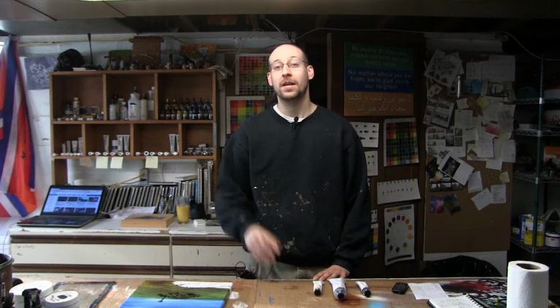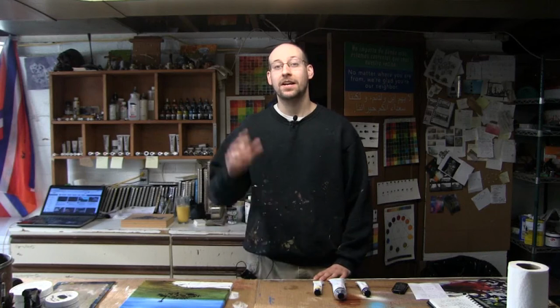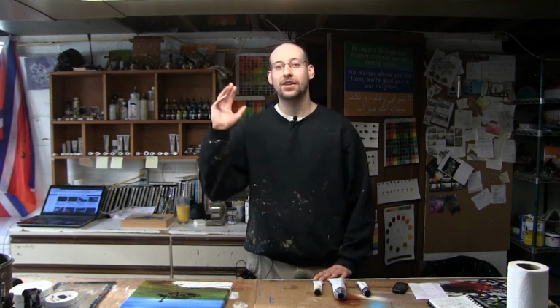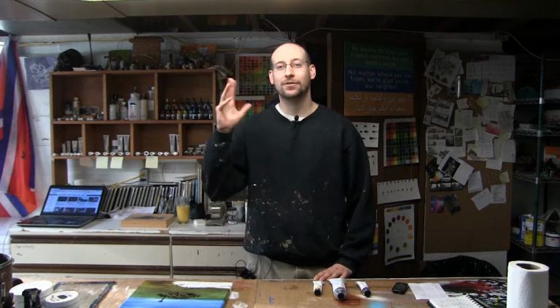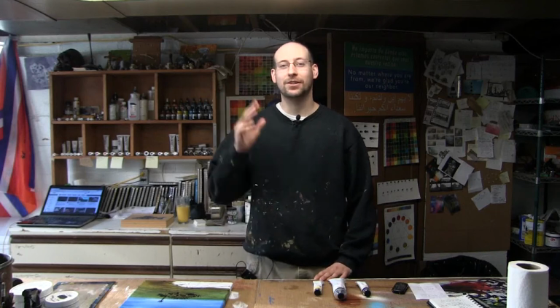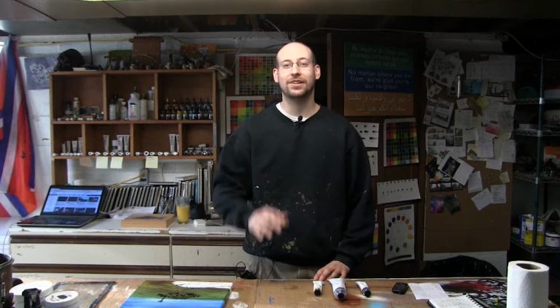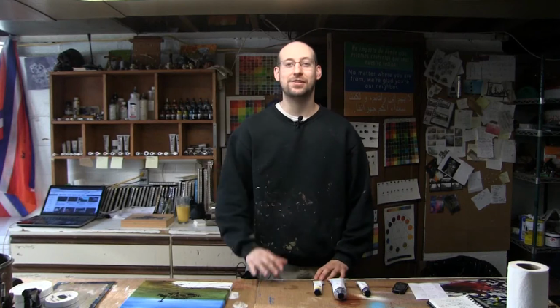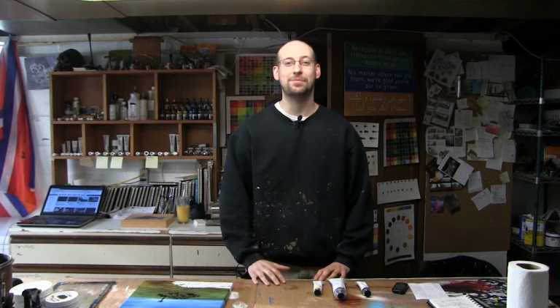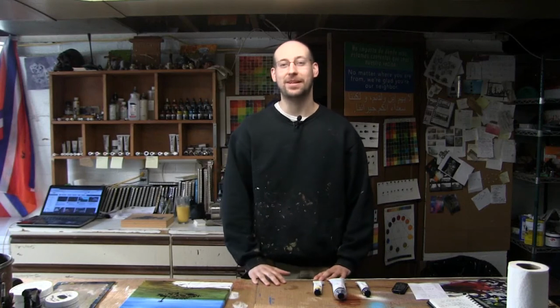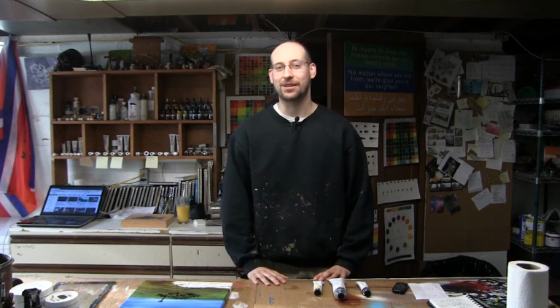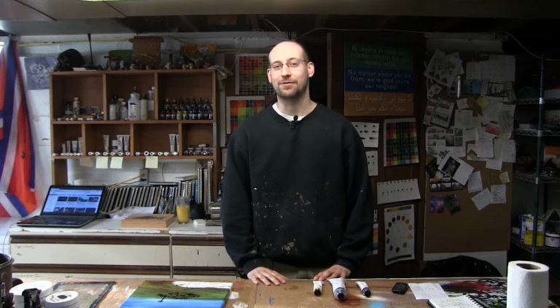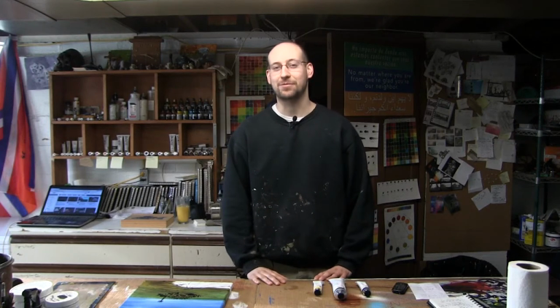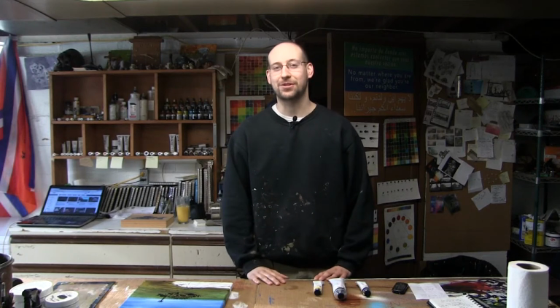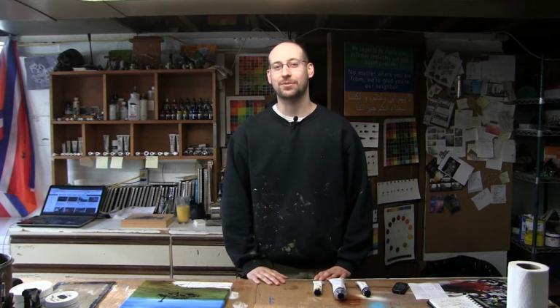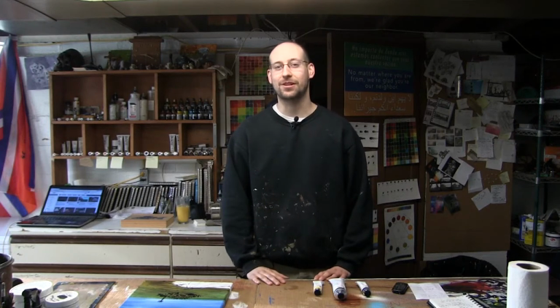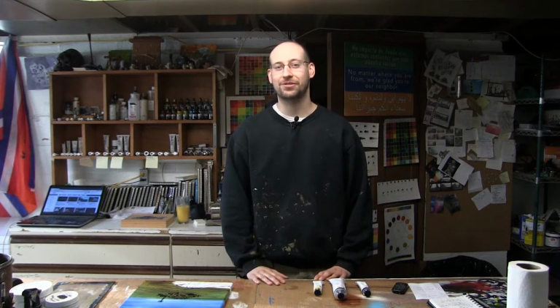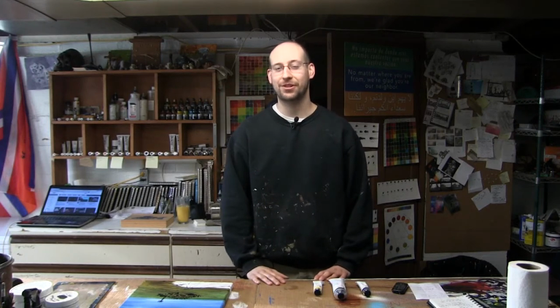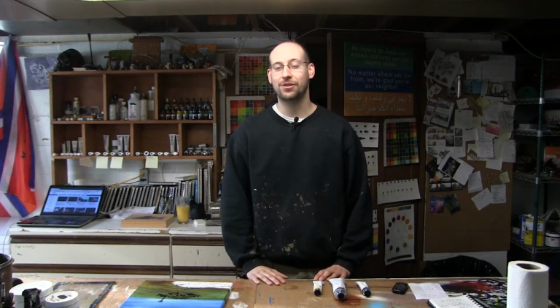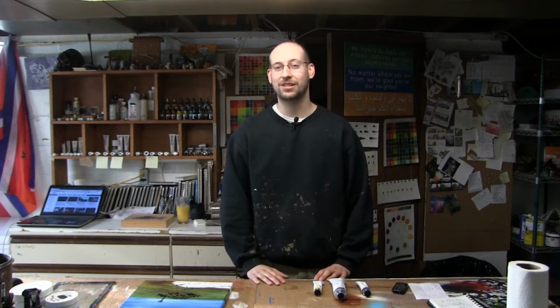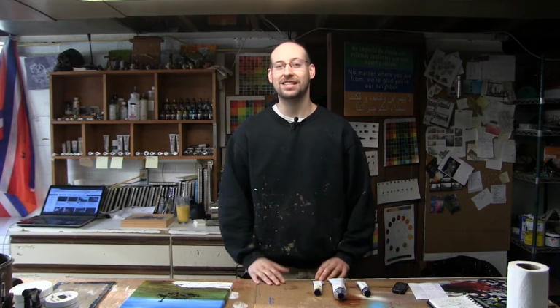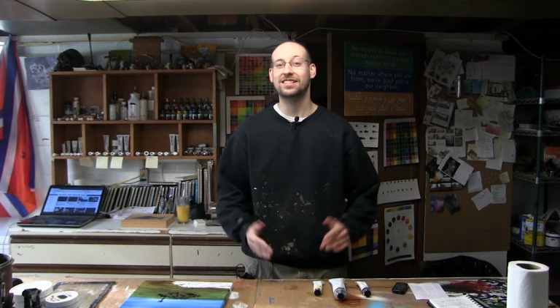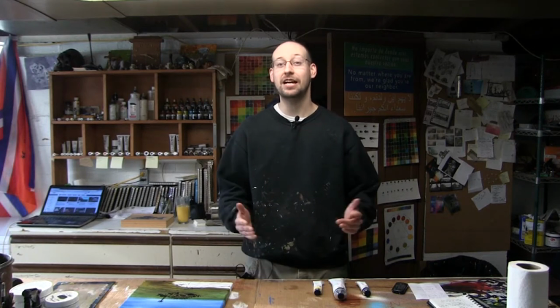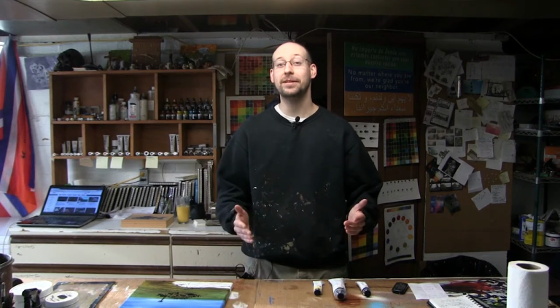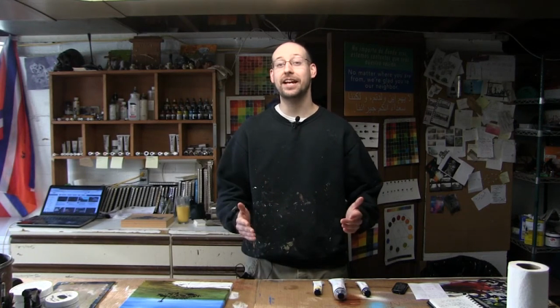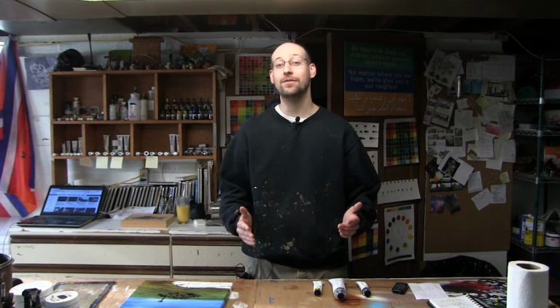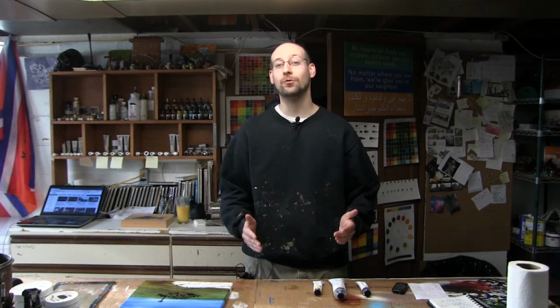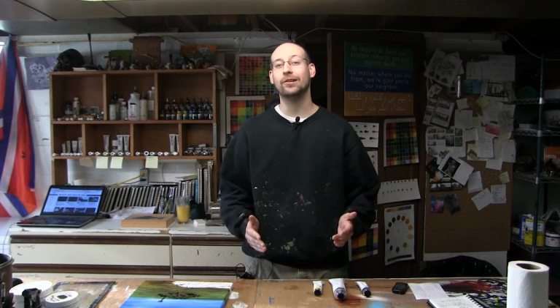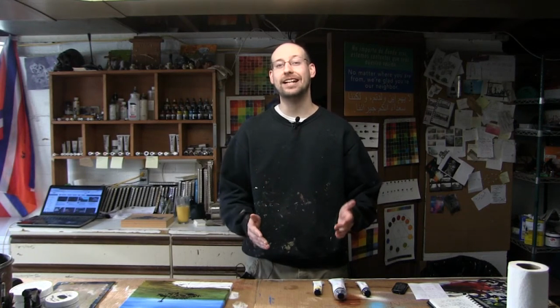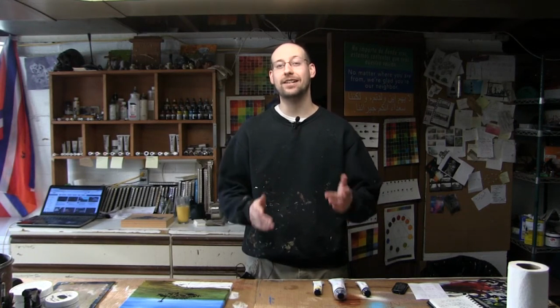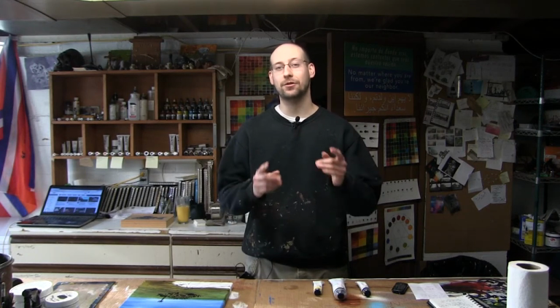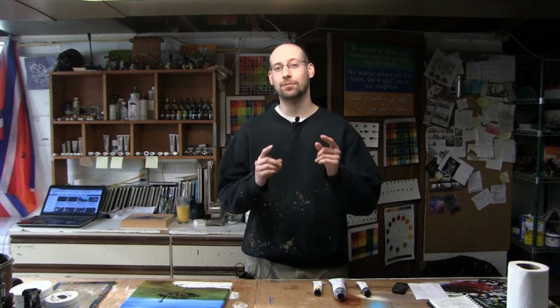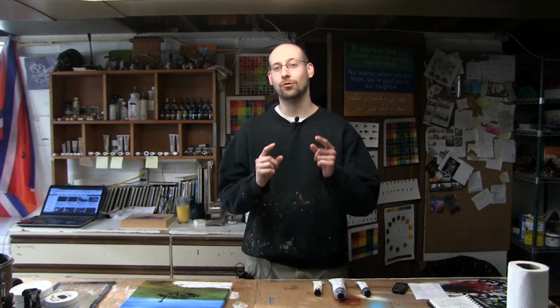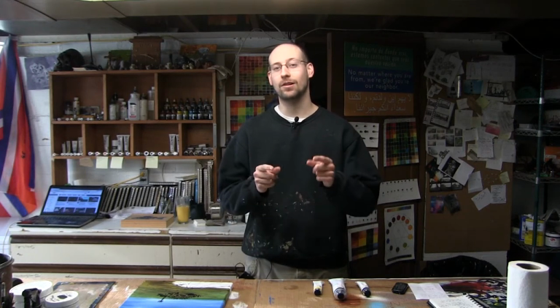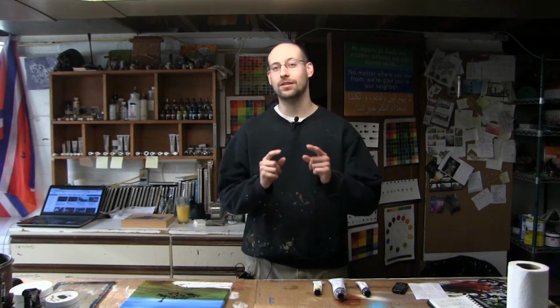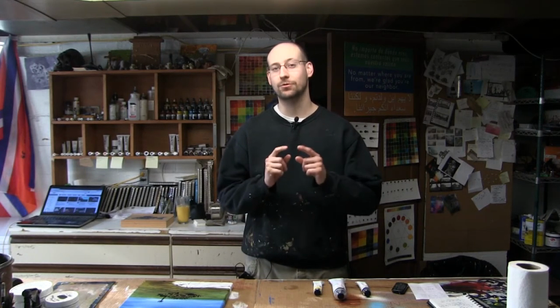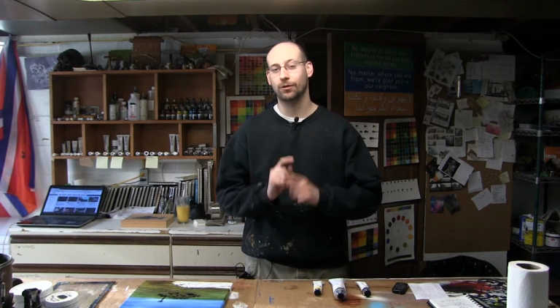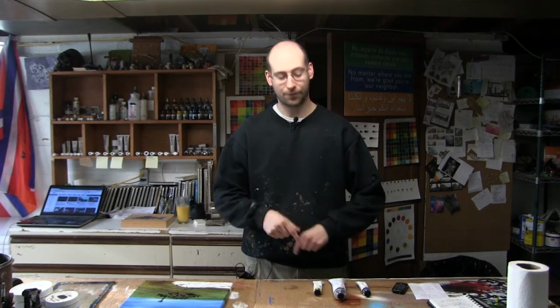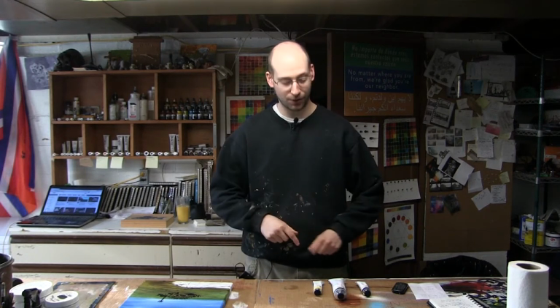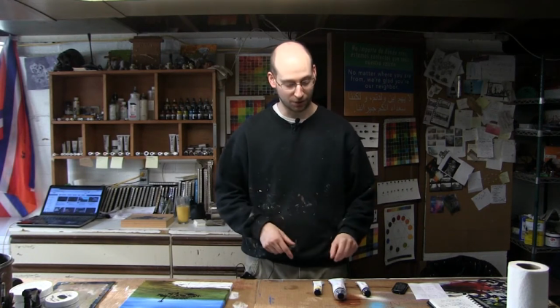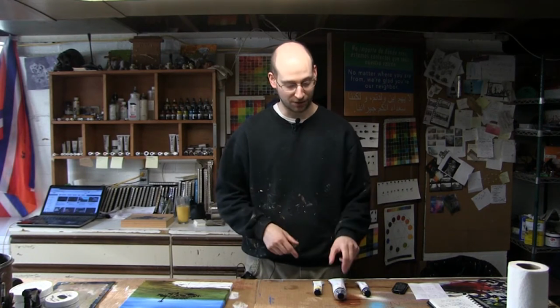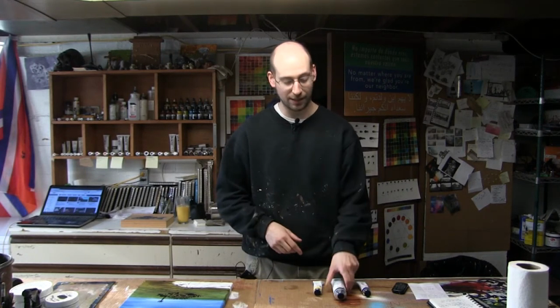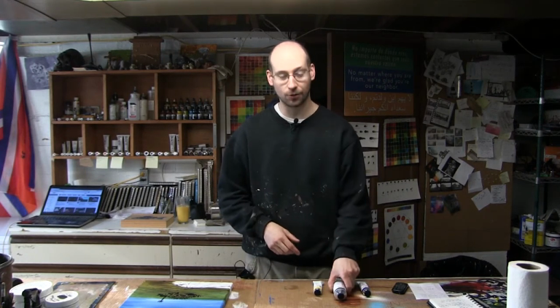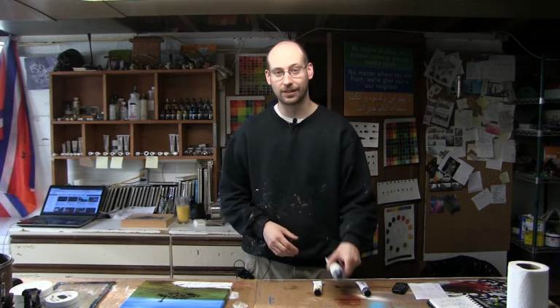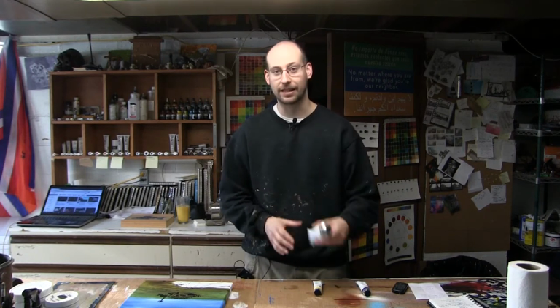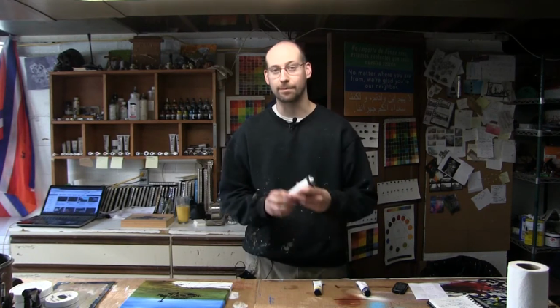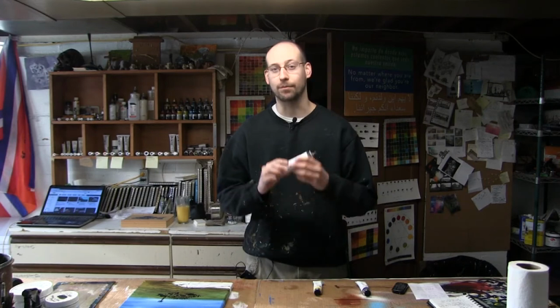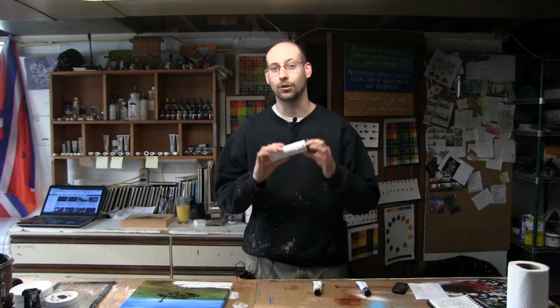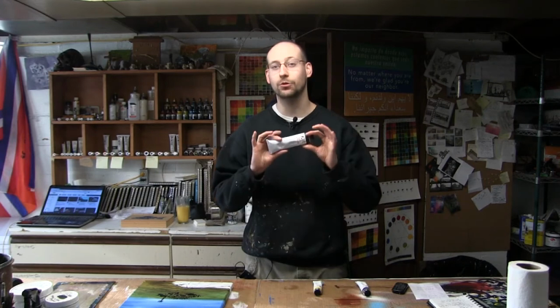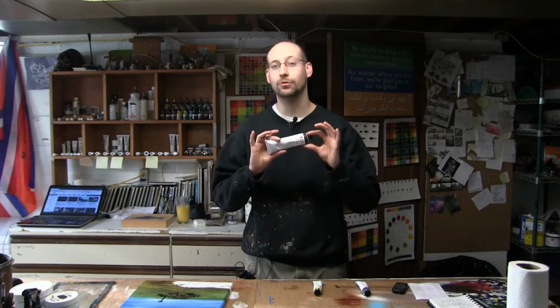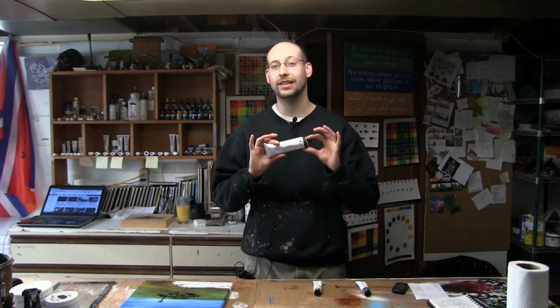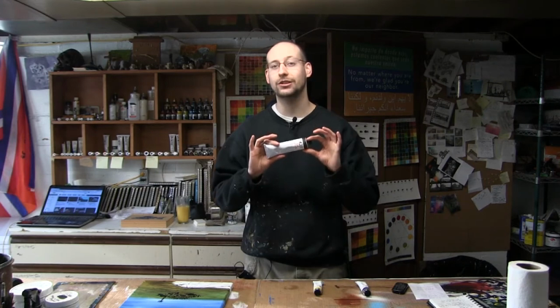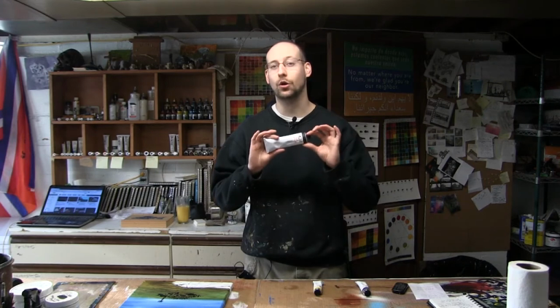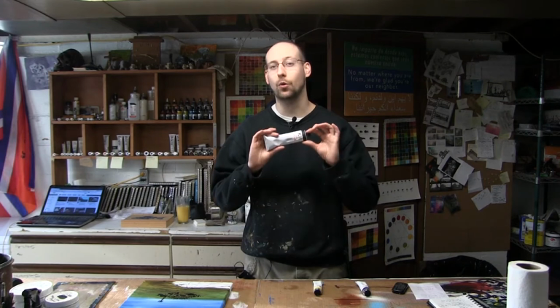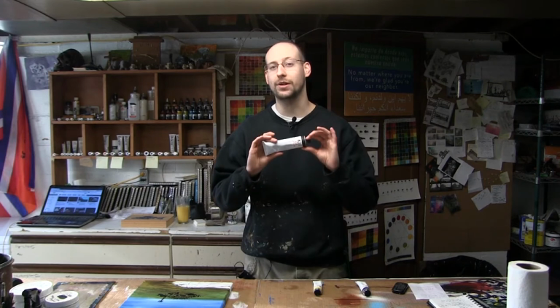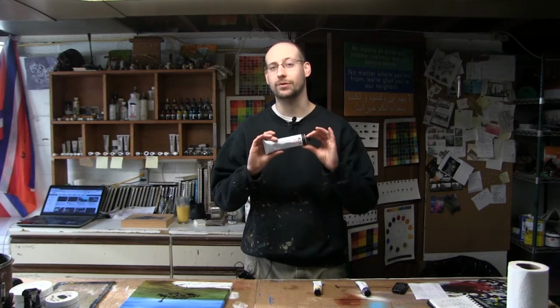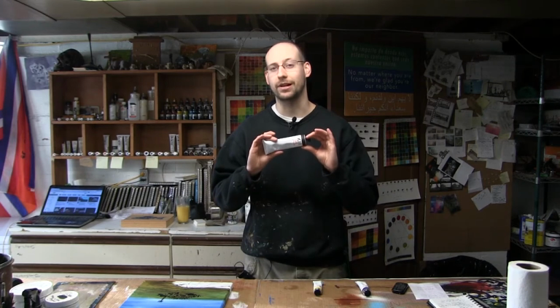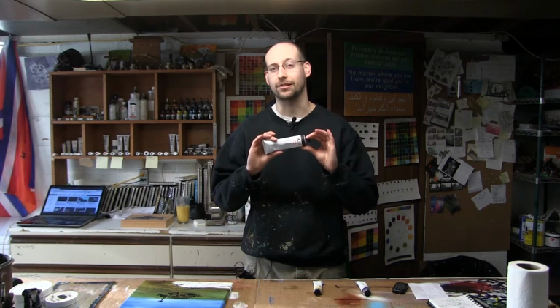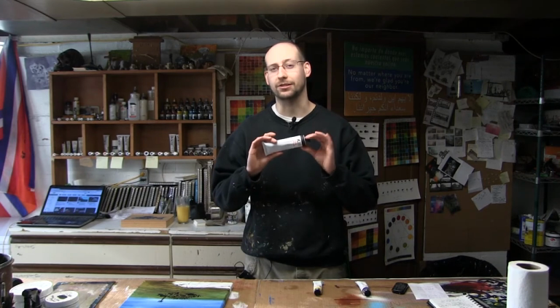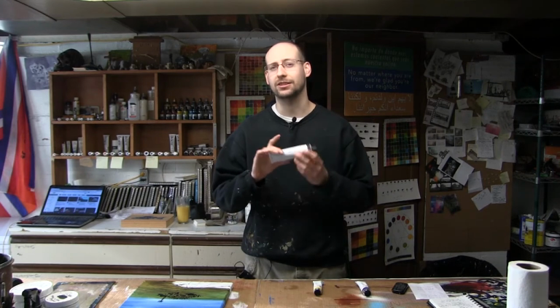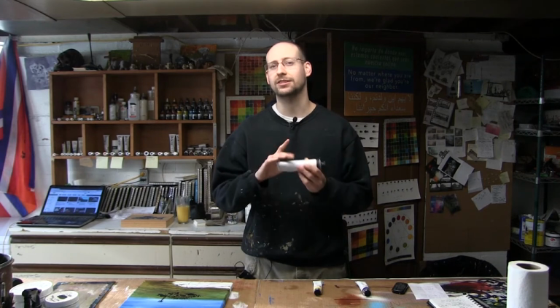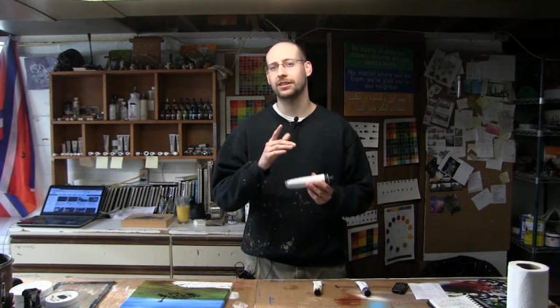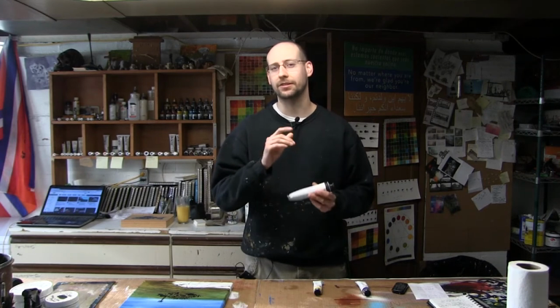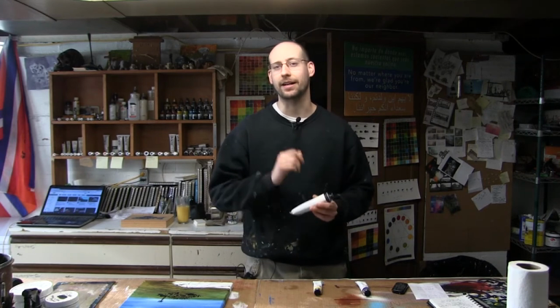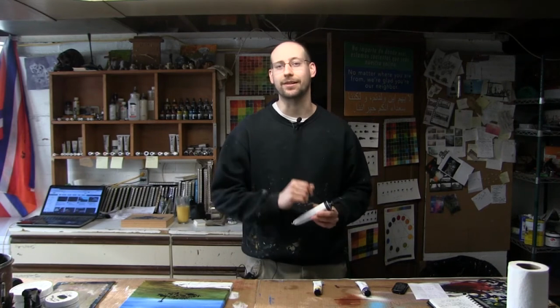Hey there fellow creators, Ben here from CinderBlock Studios, and it's time again for another product review. Today we're looking at Blue Ridge Oil Colors. Stick around.